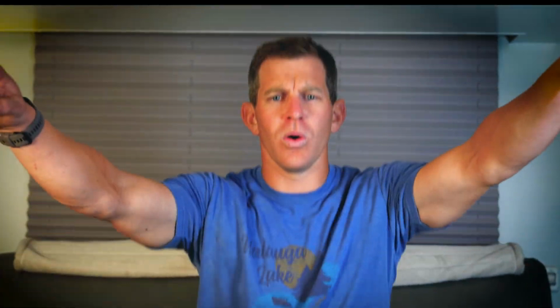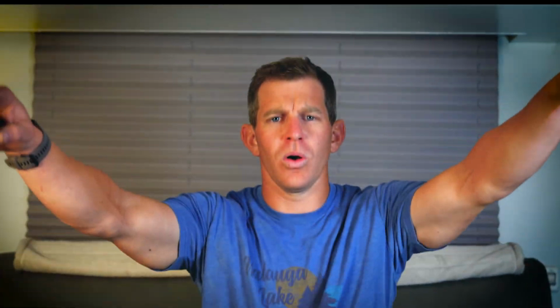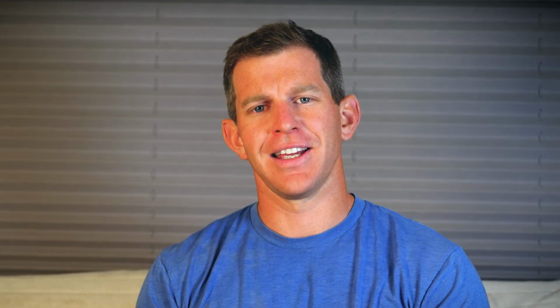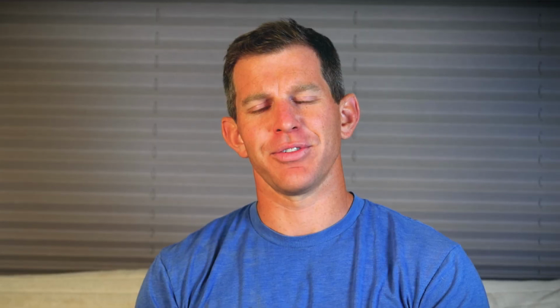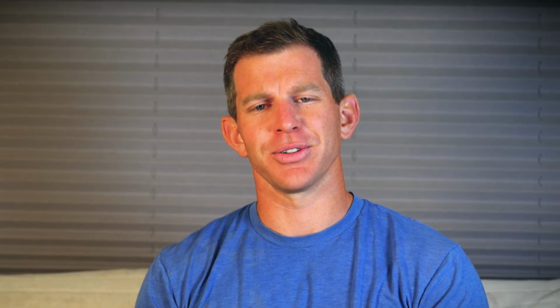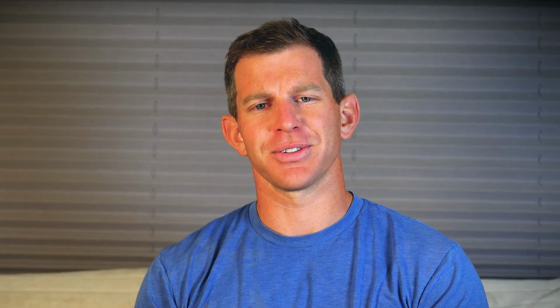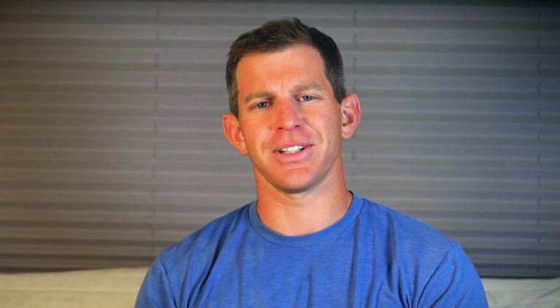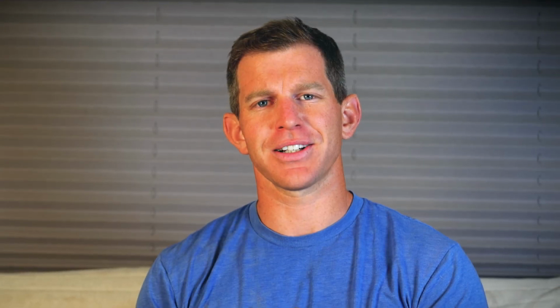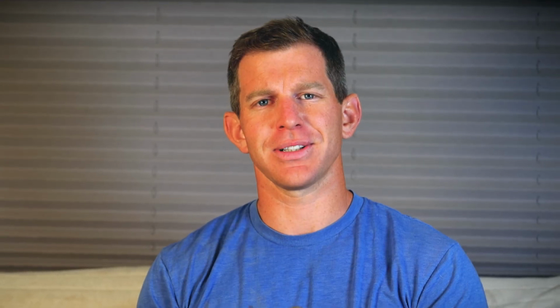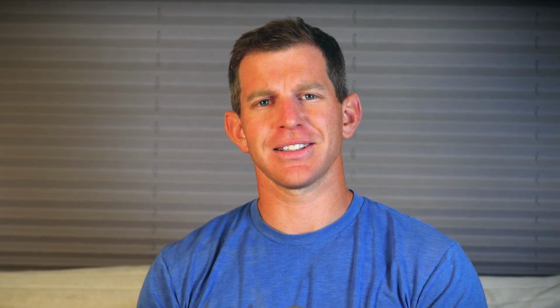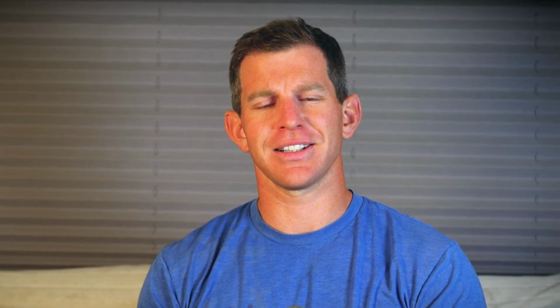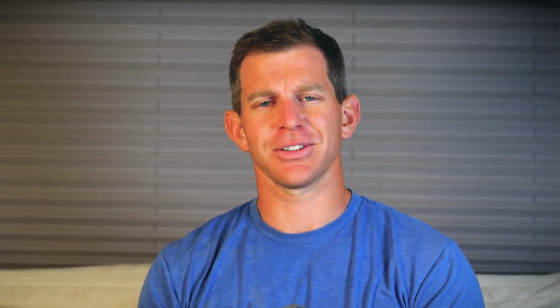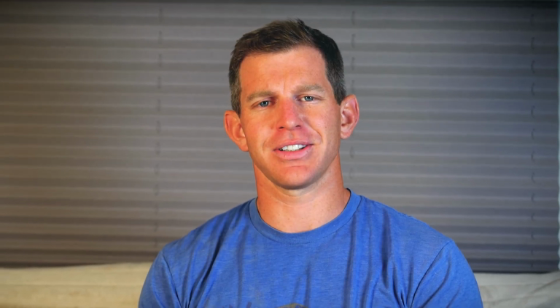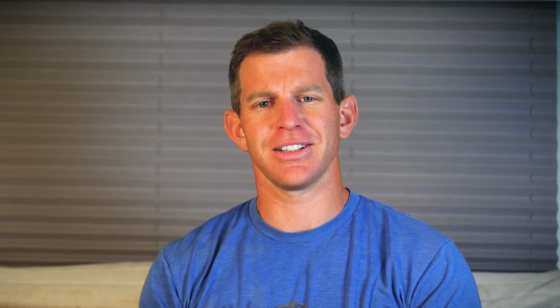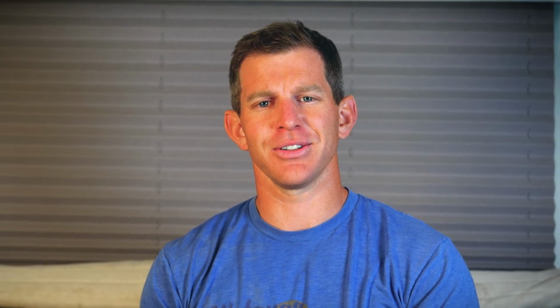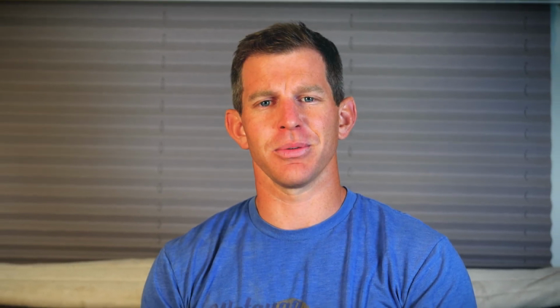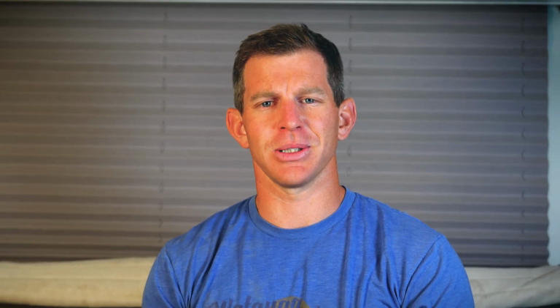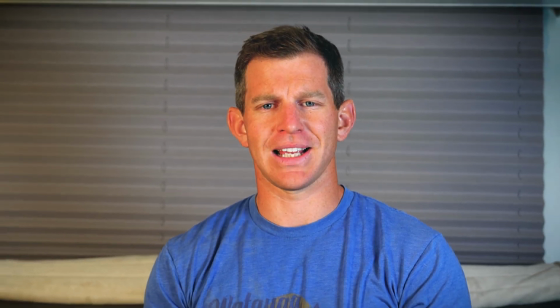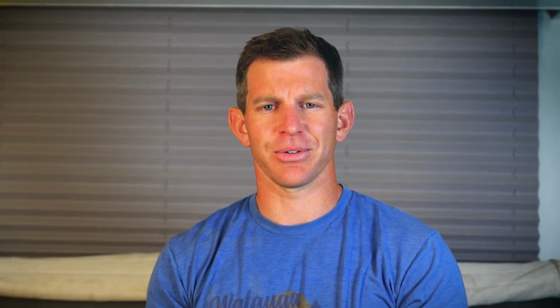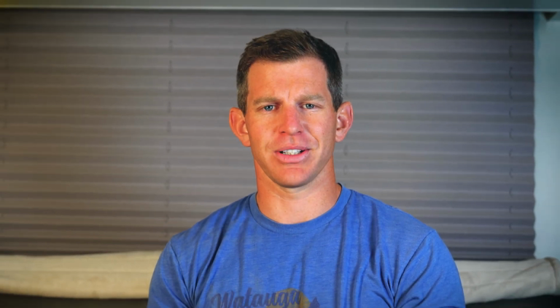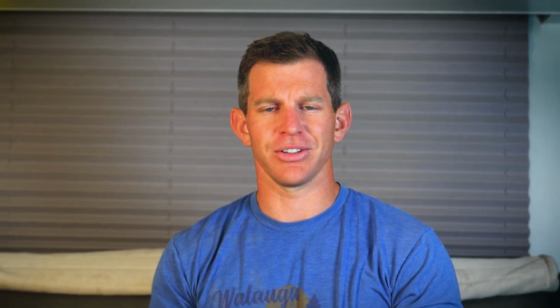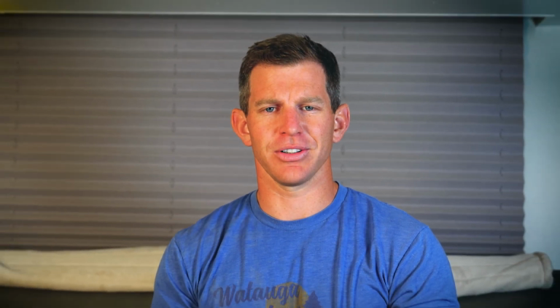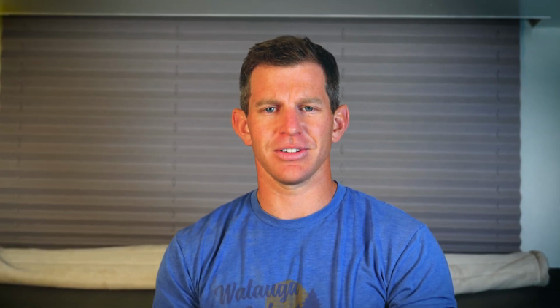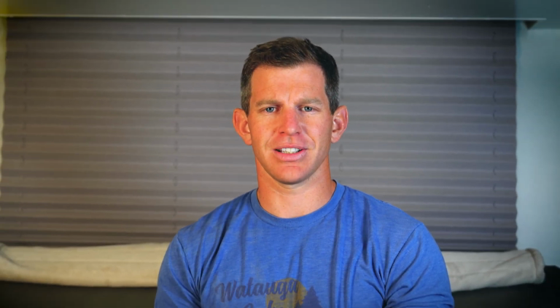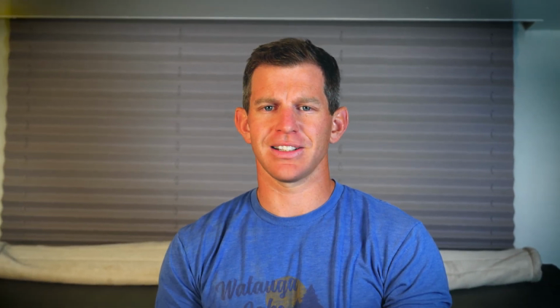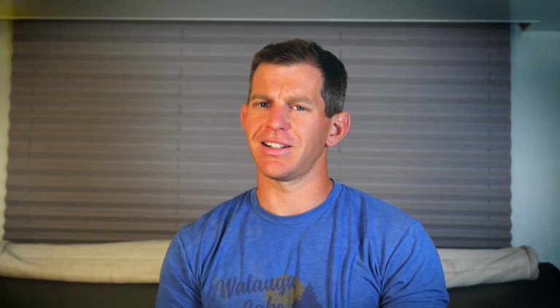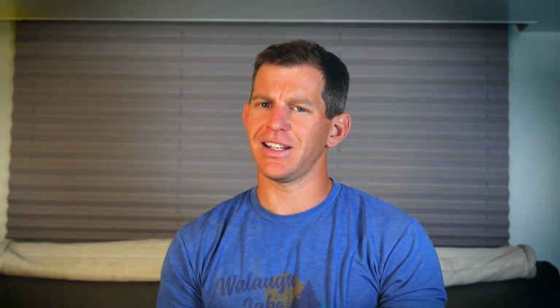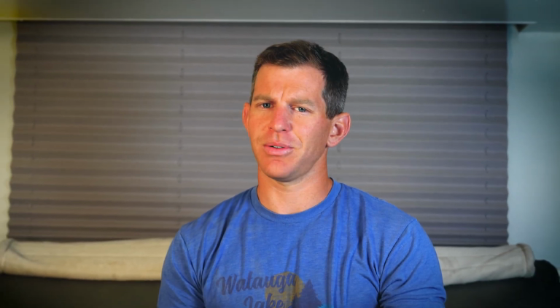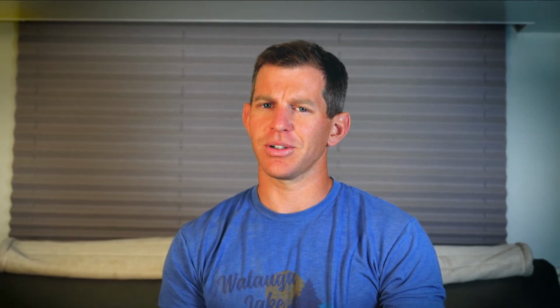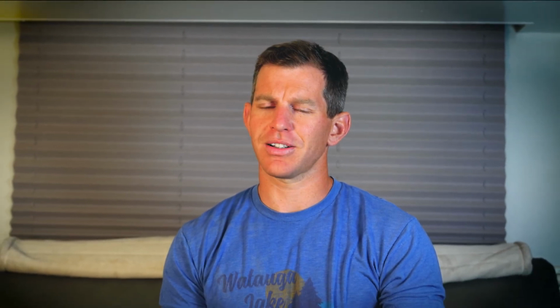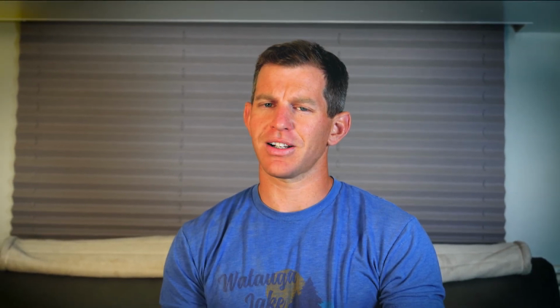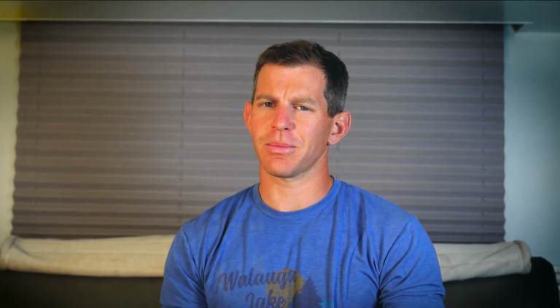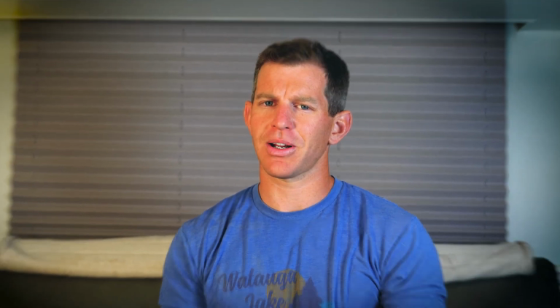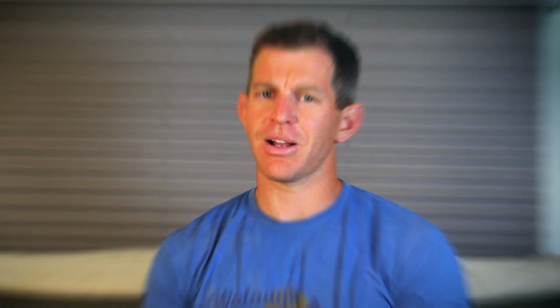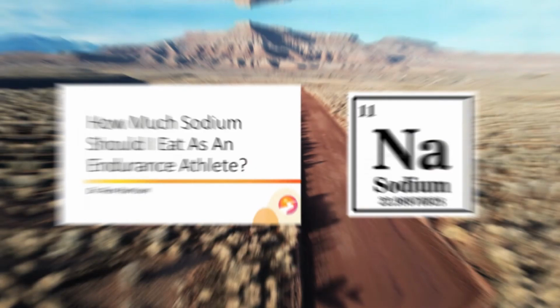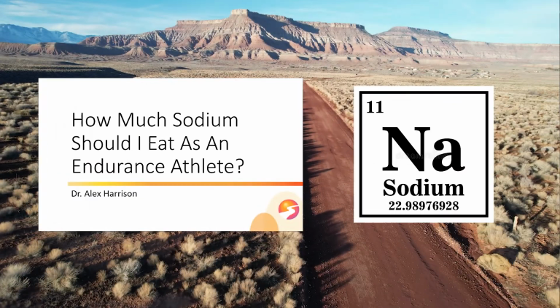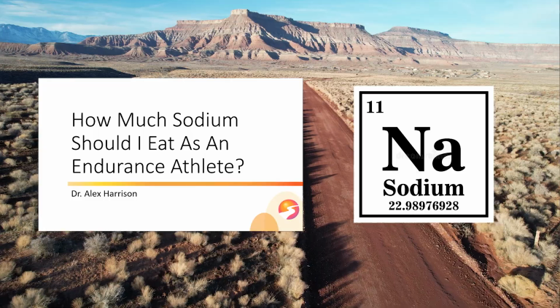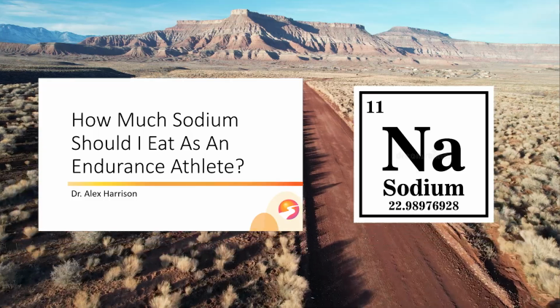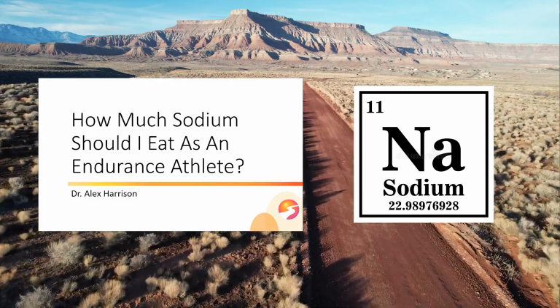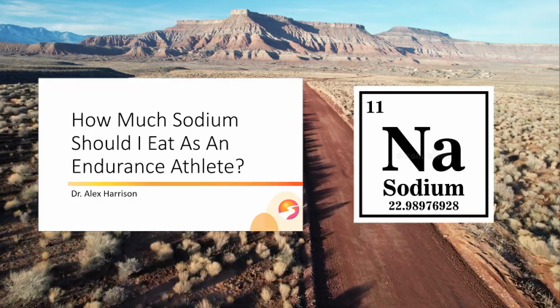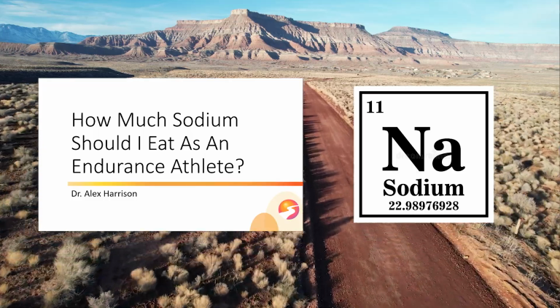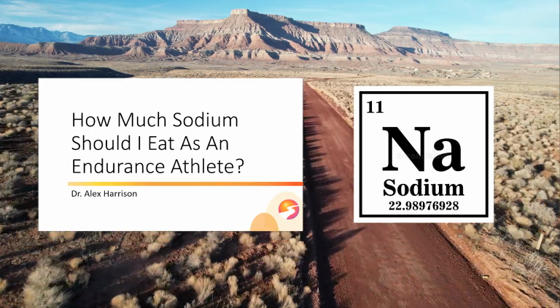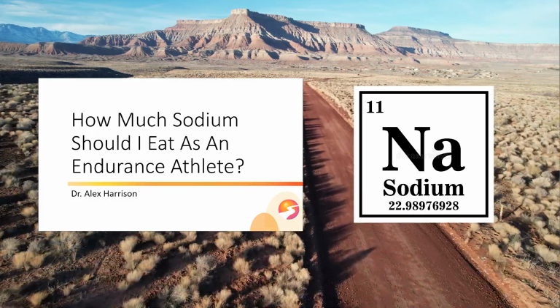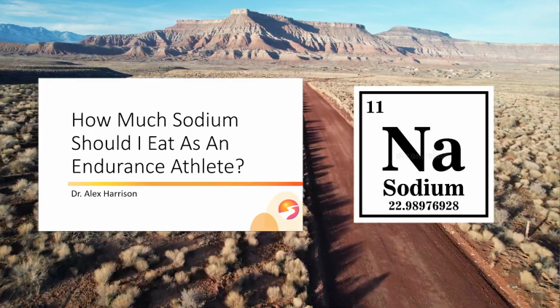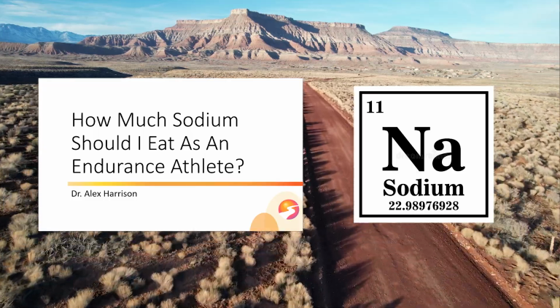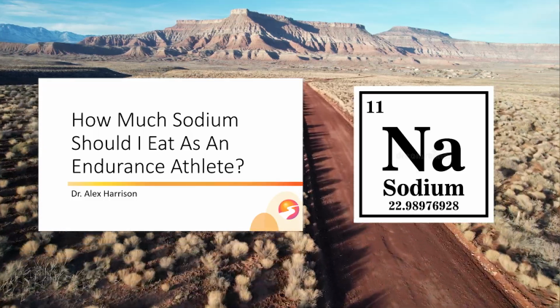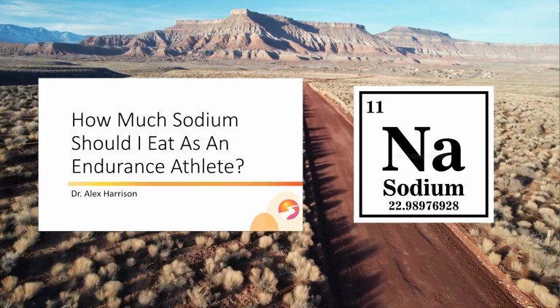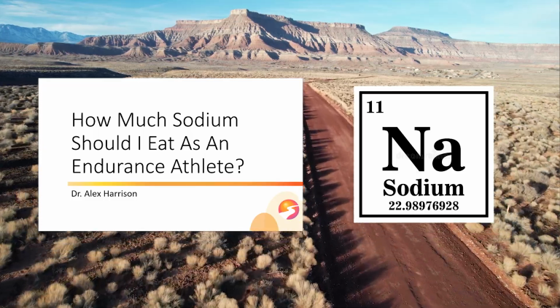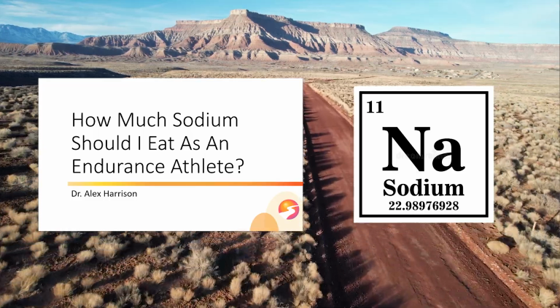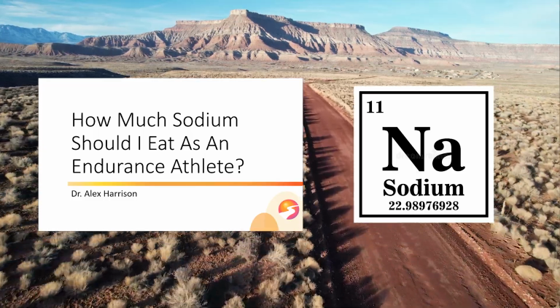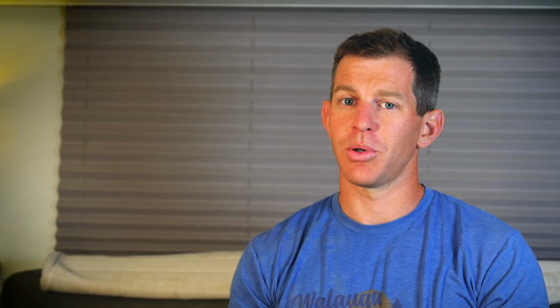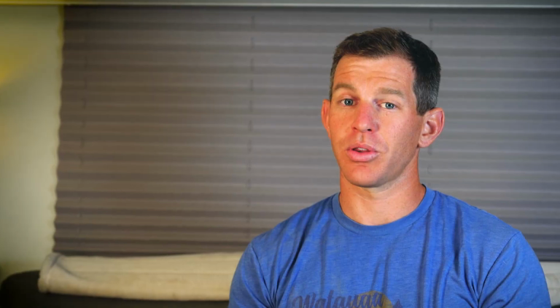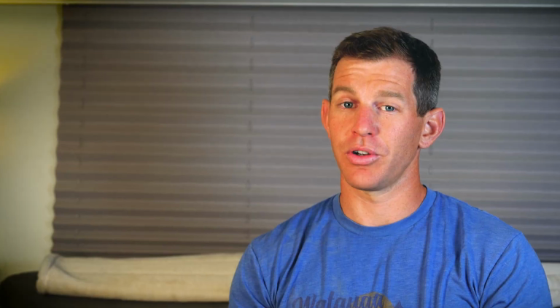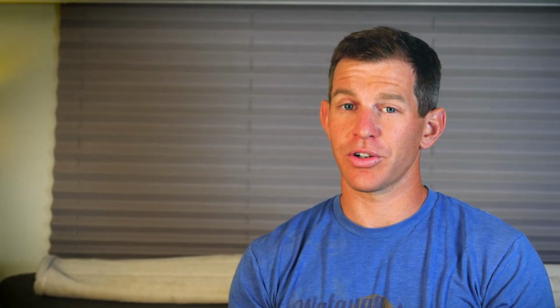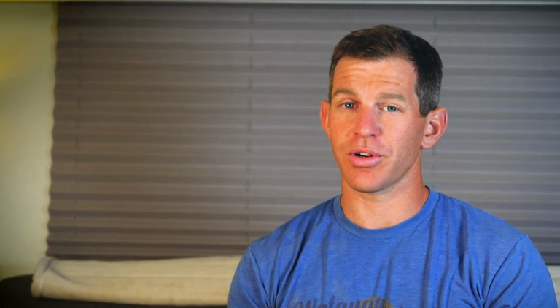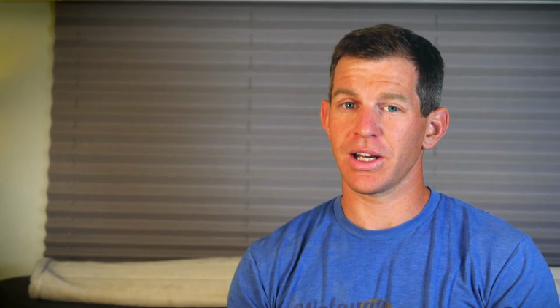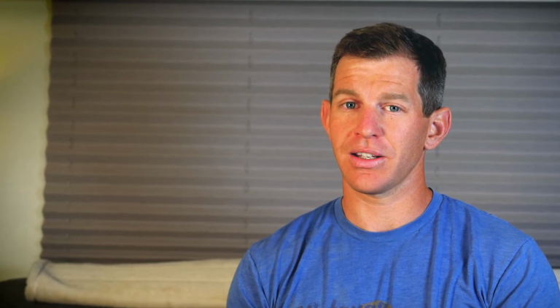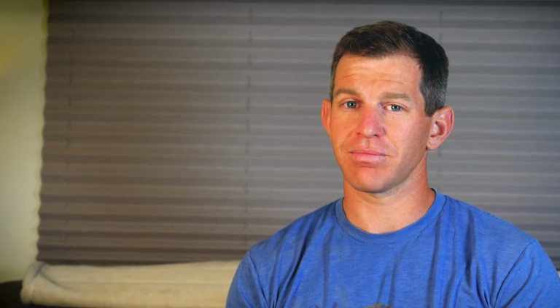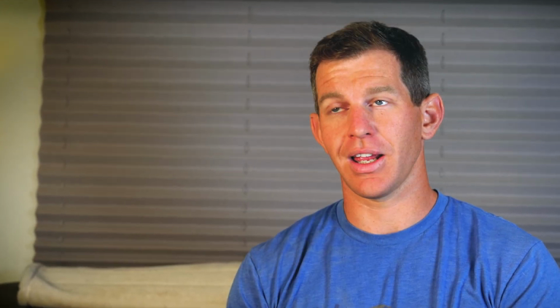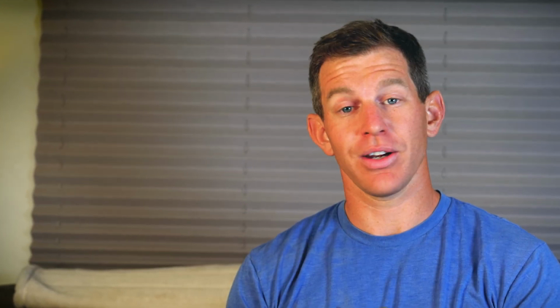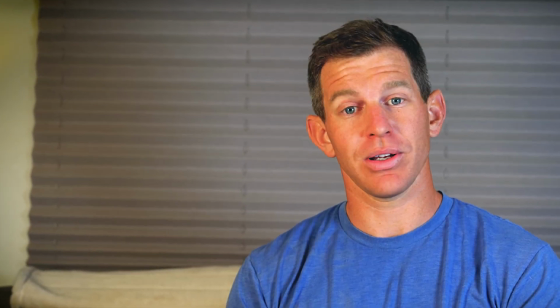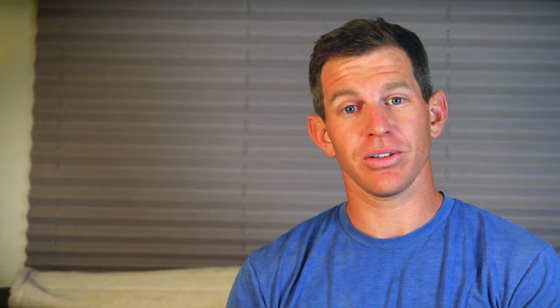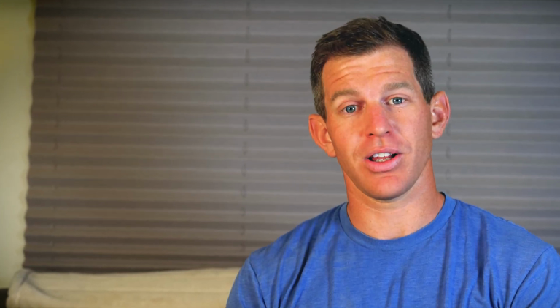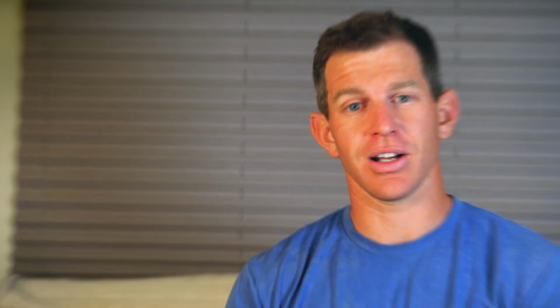Hey folks, Dr. Alex Harrison here from Alacrity Endurance, and today we're going to talk about how much sodium you should eat as an endurance athlete, both during training and around the clock.